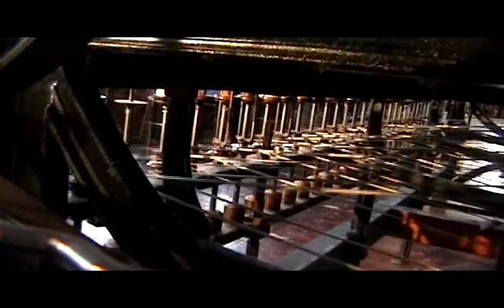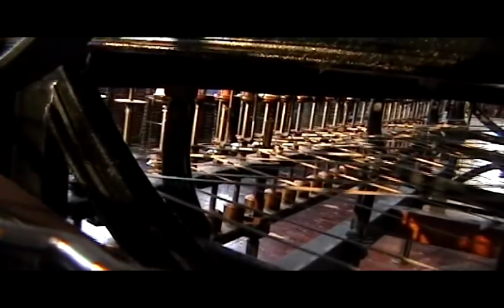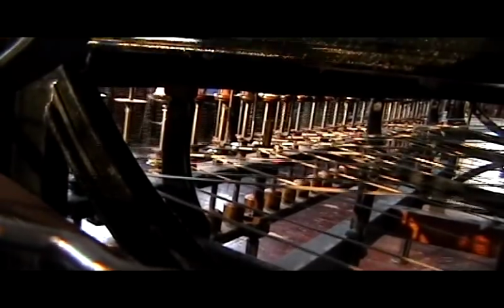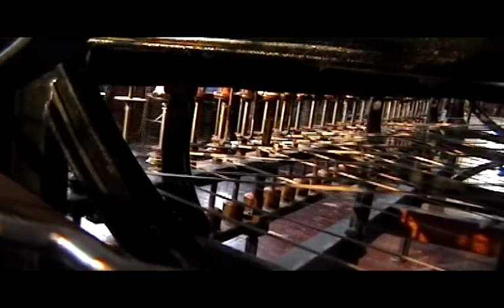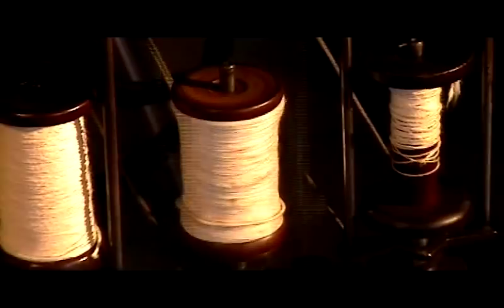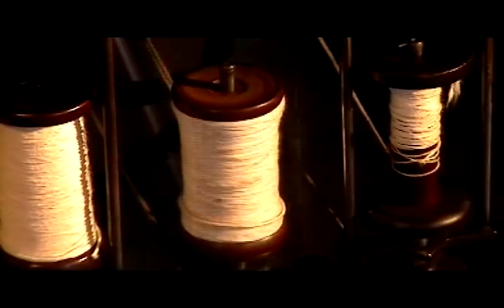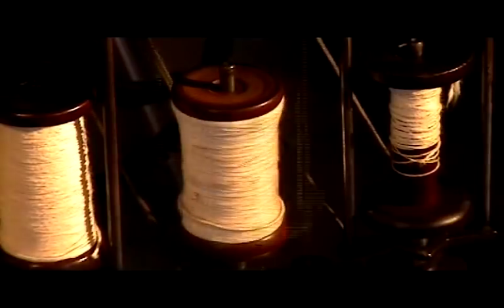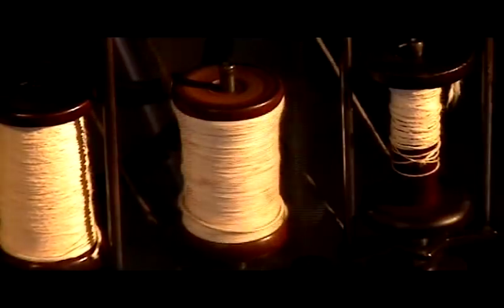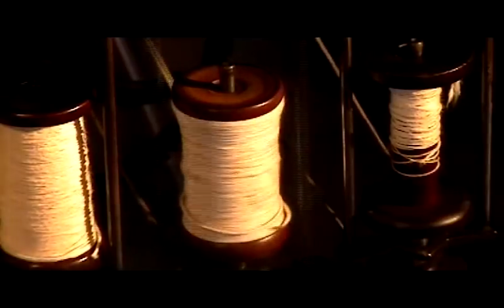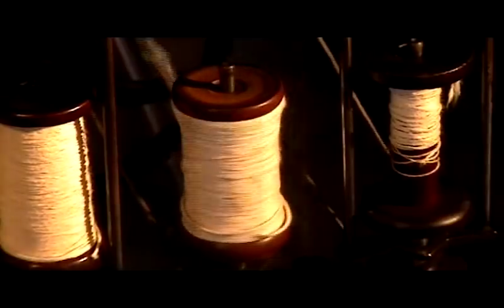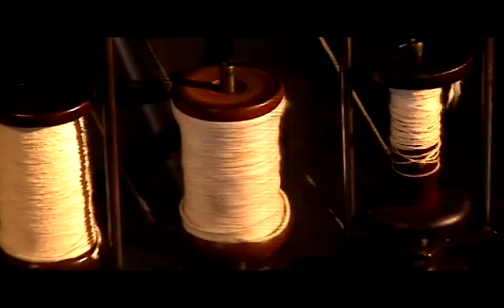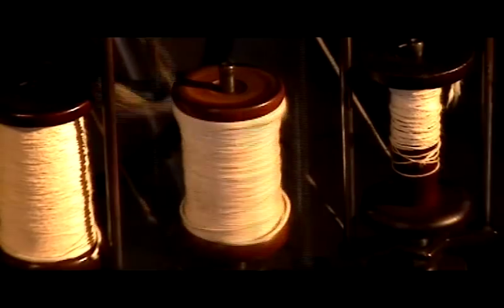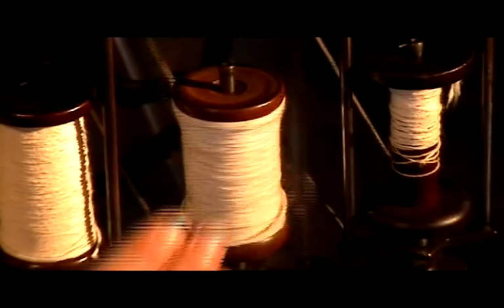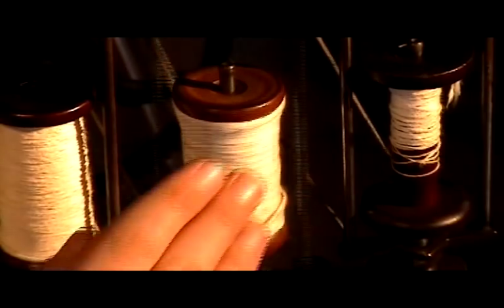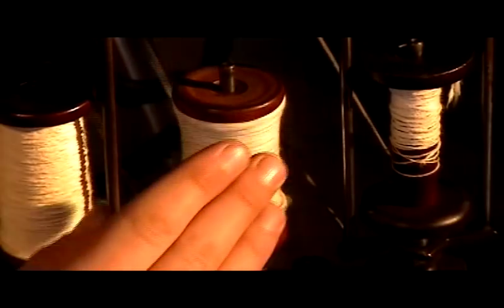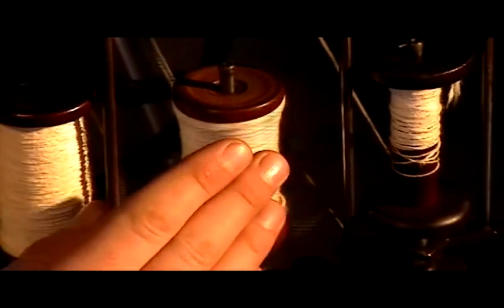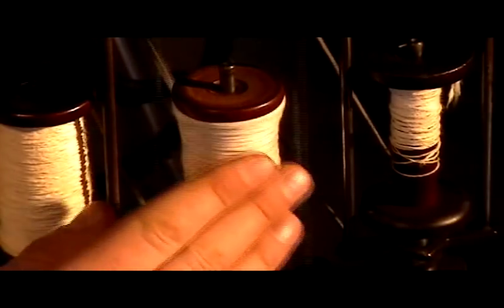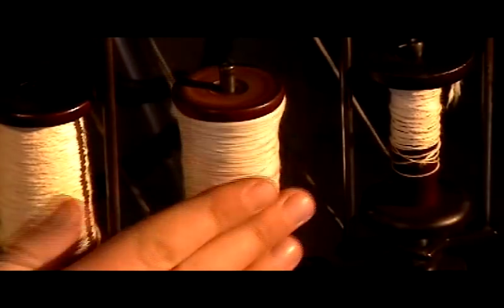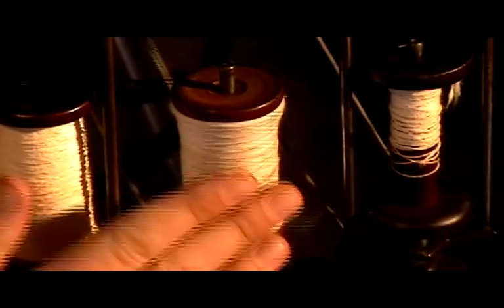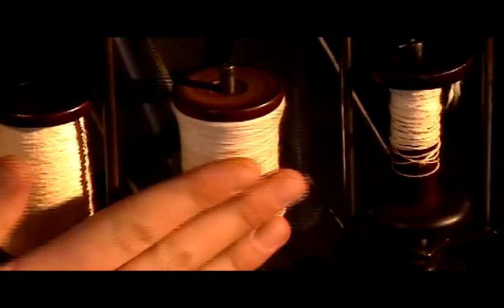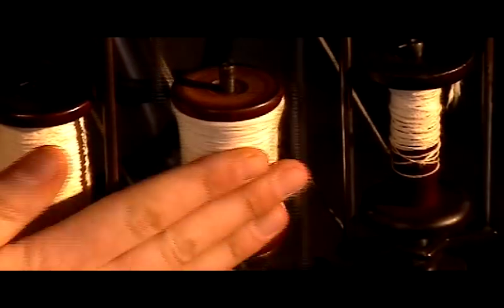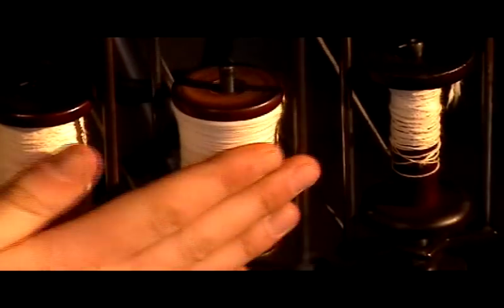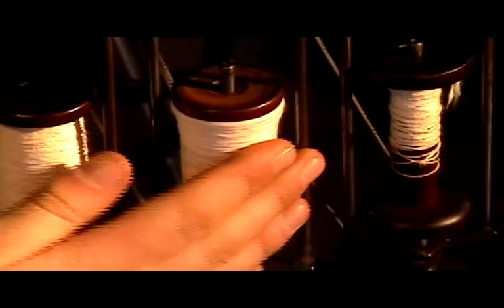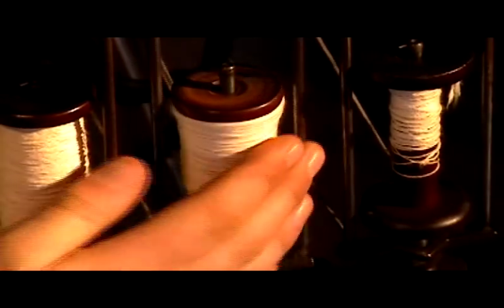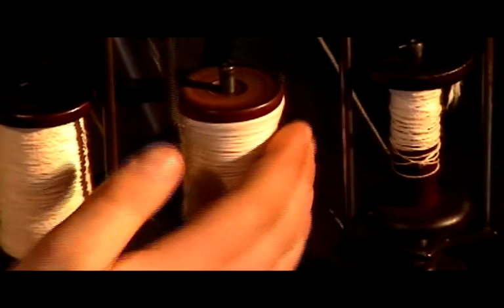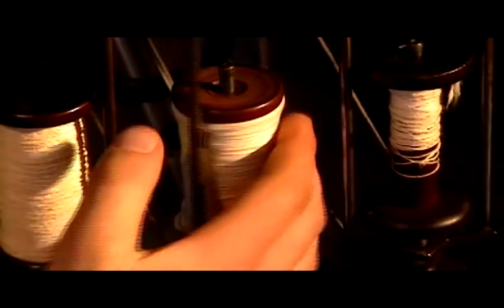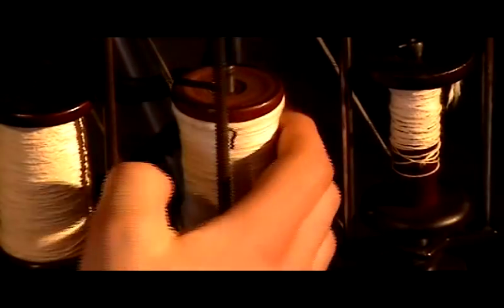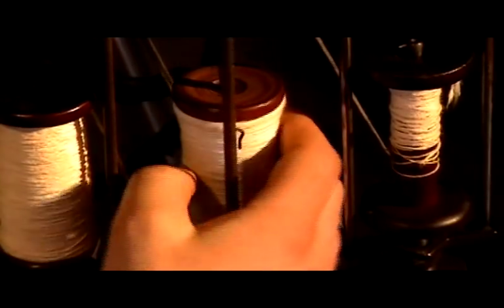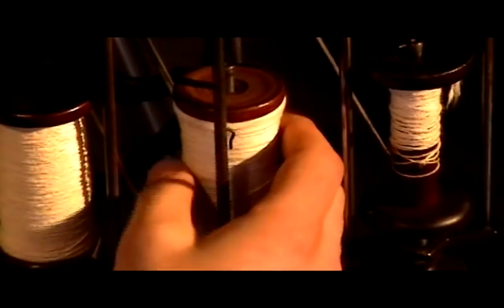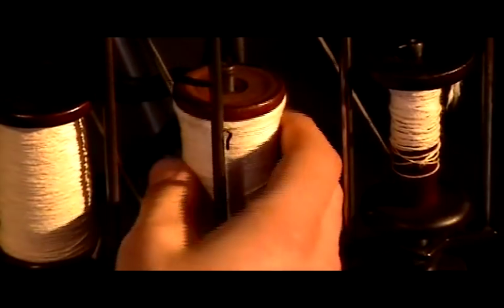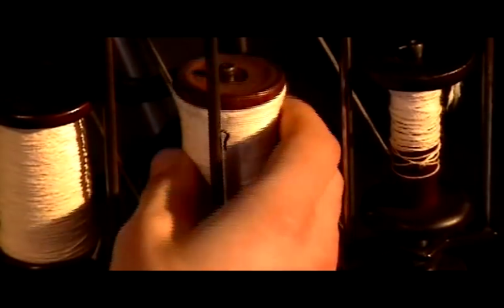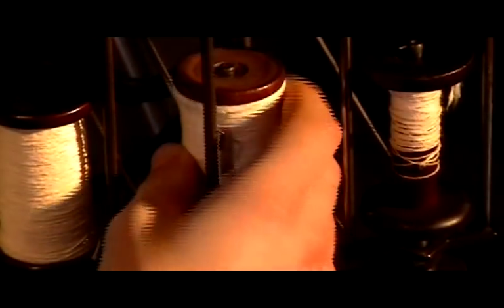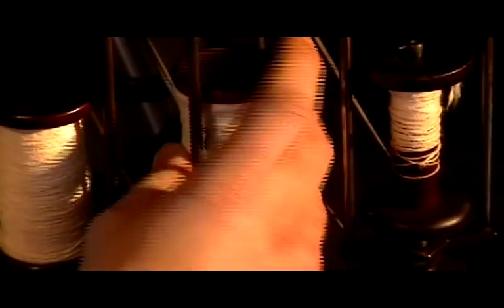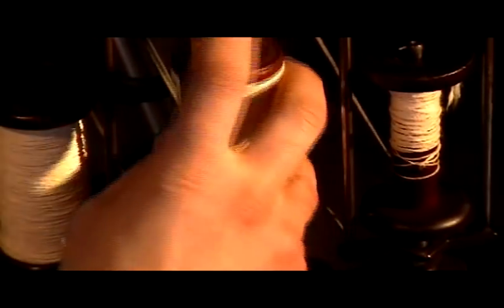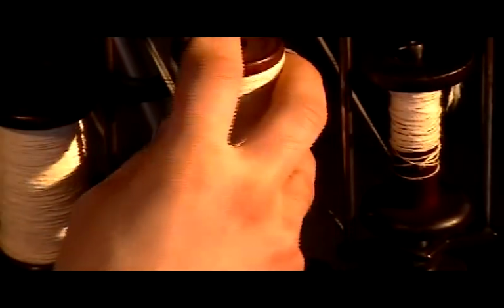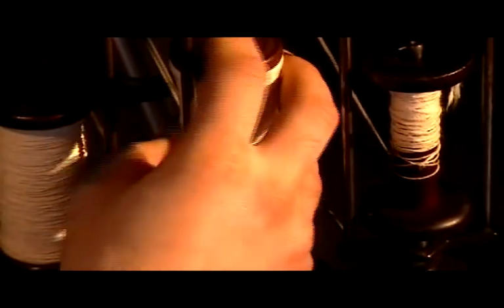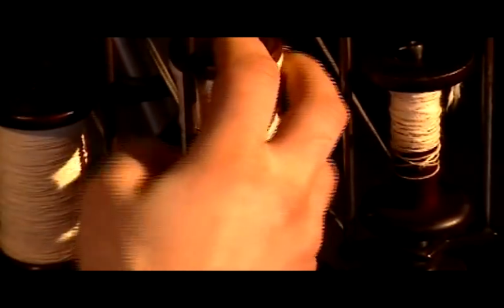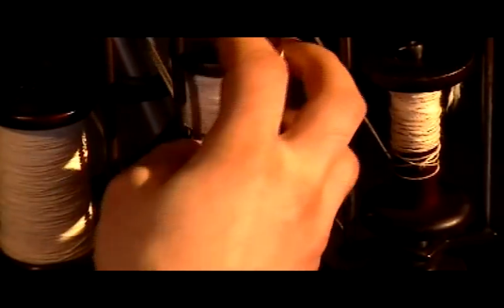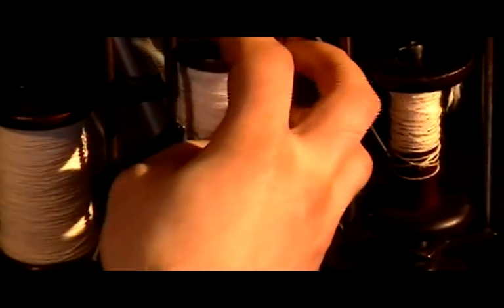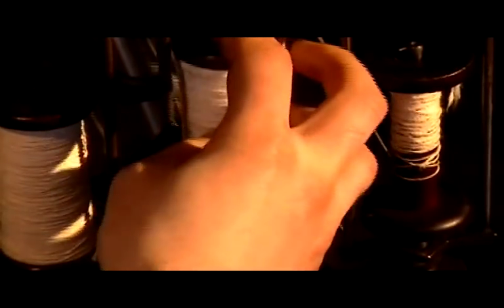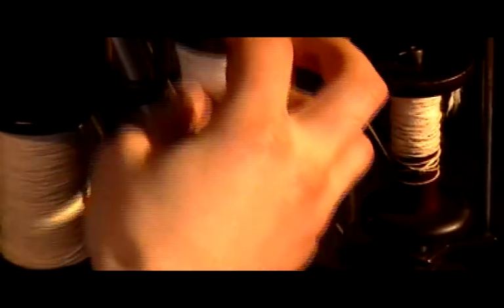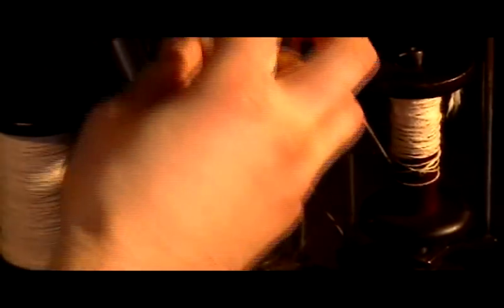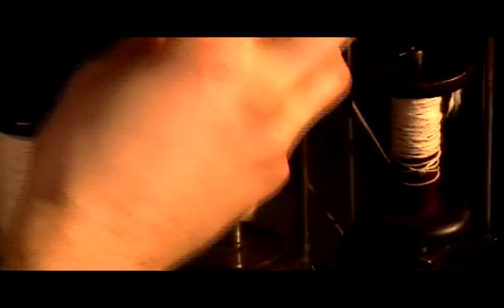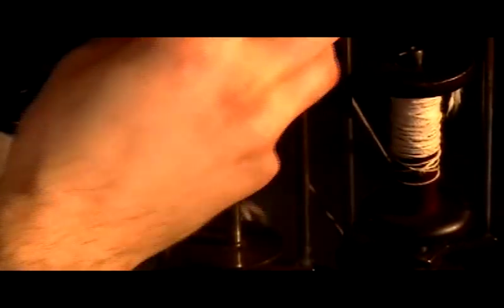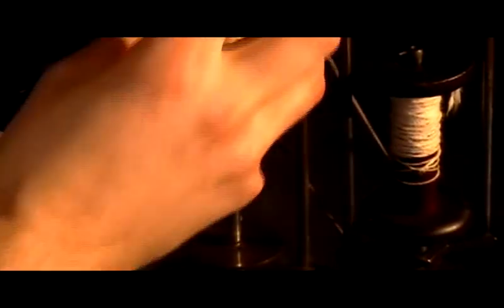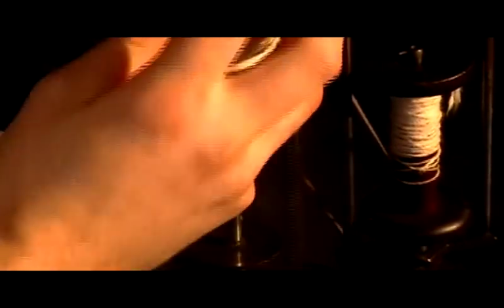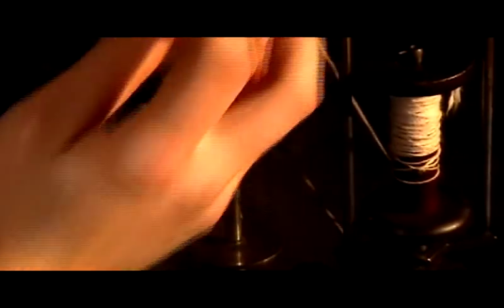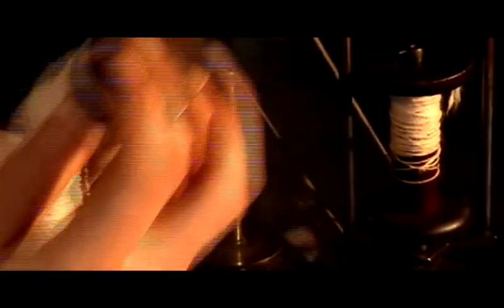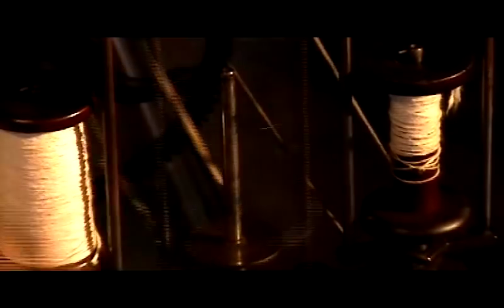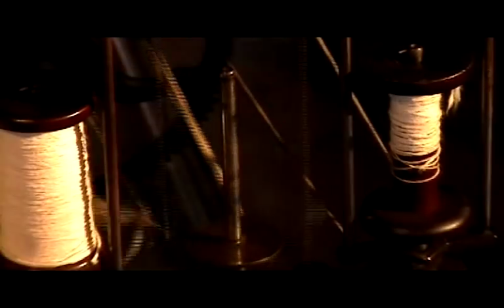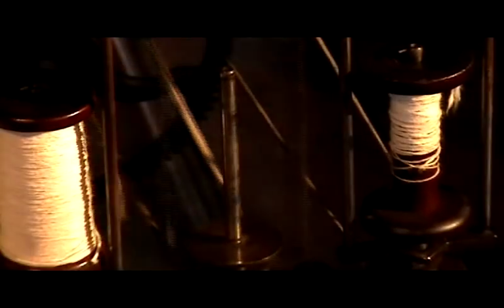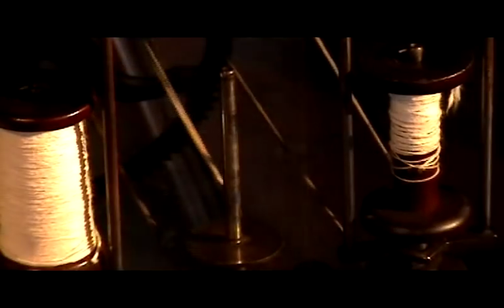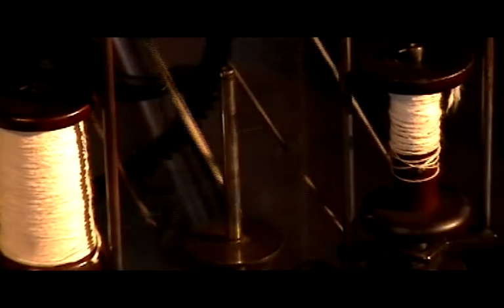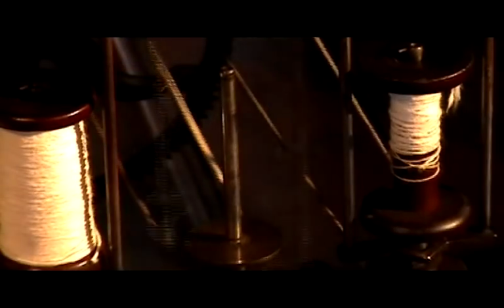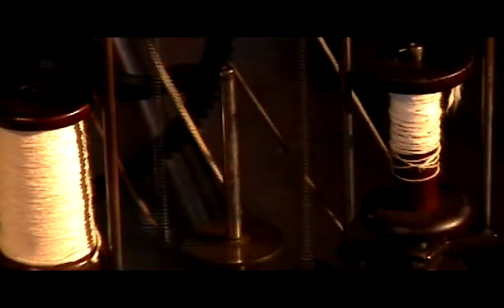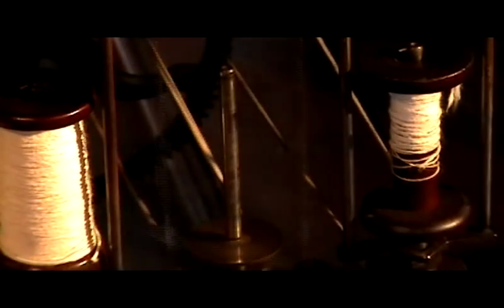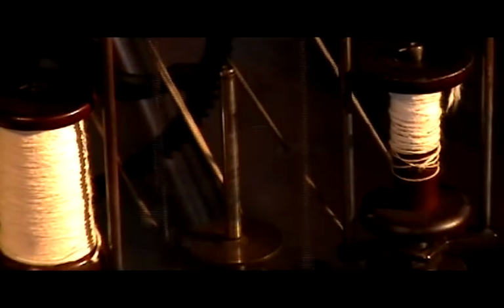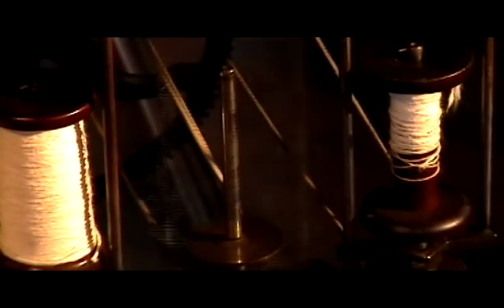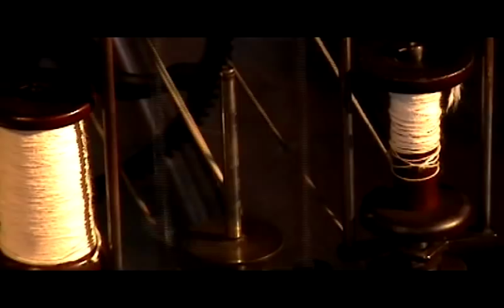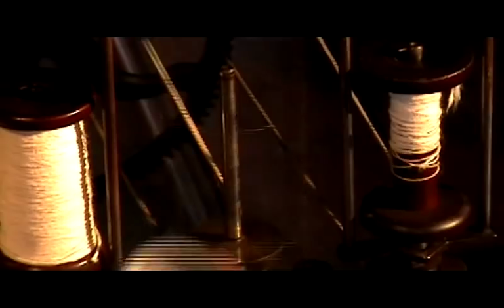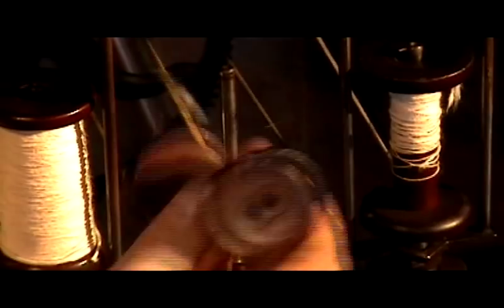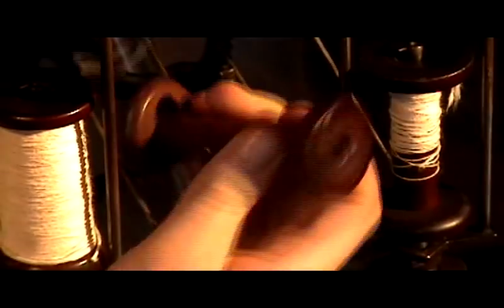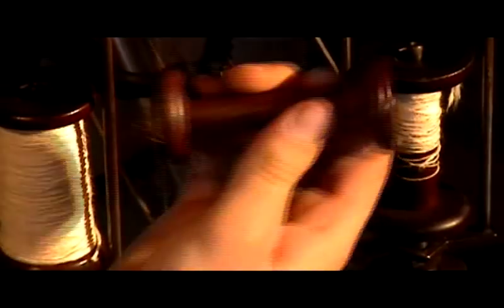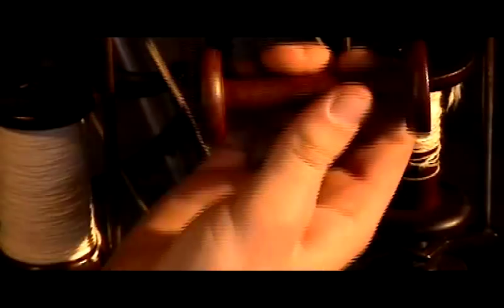Workers, called bobbin doffers, watched each spinning frame and changed bobbins when required.